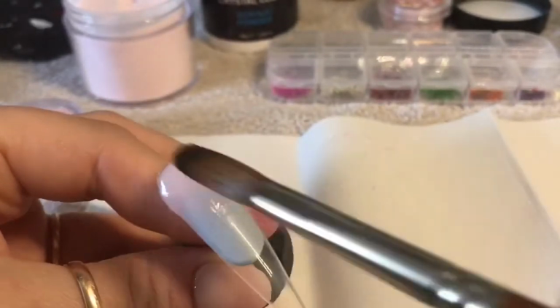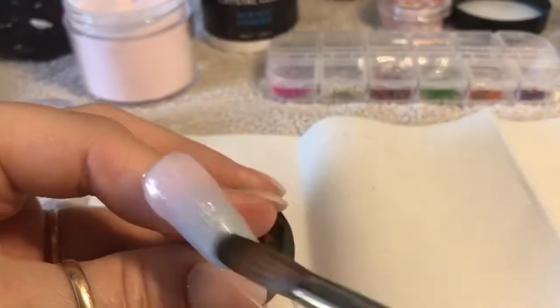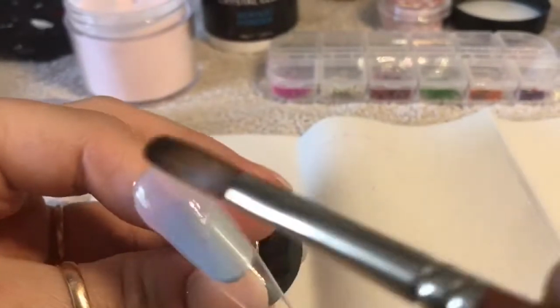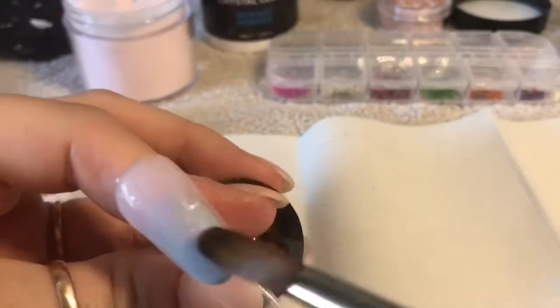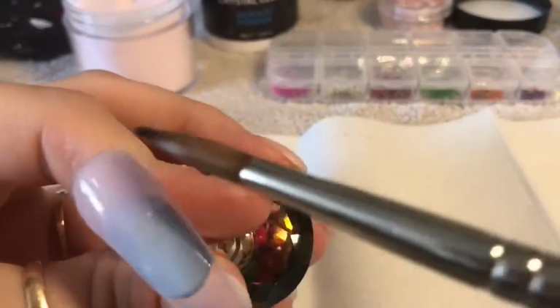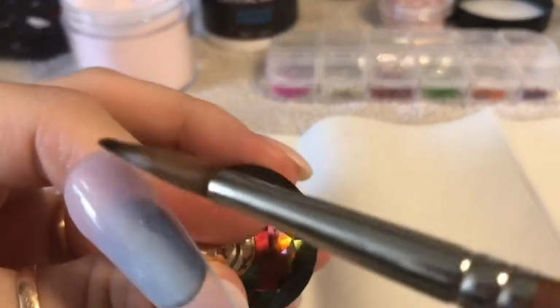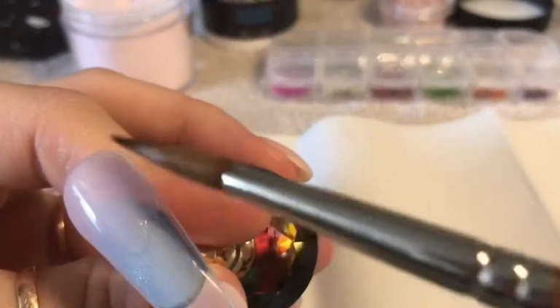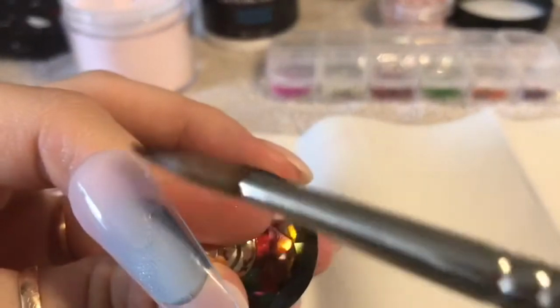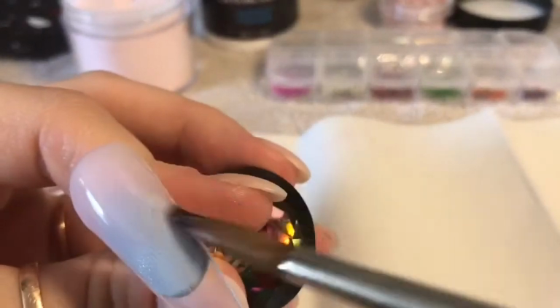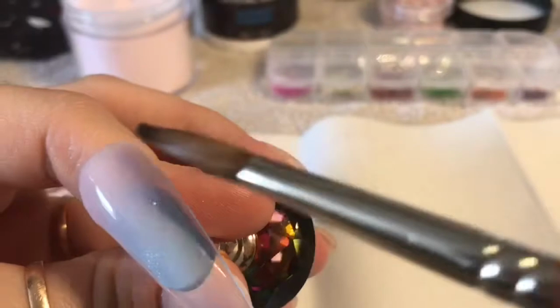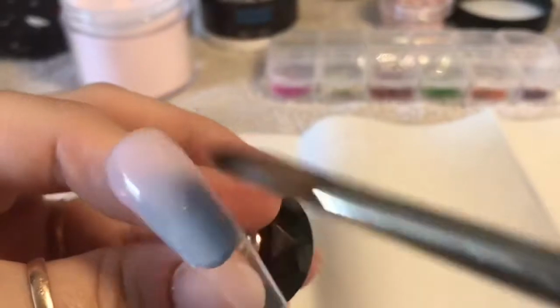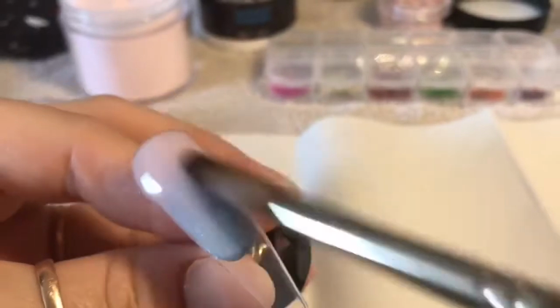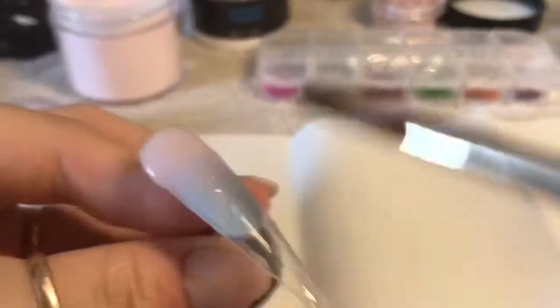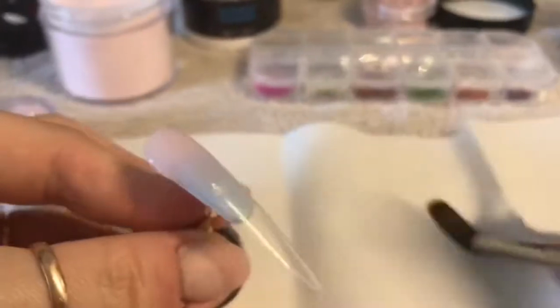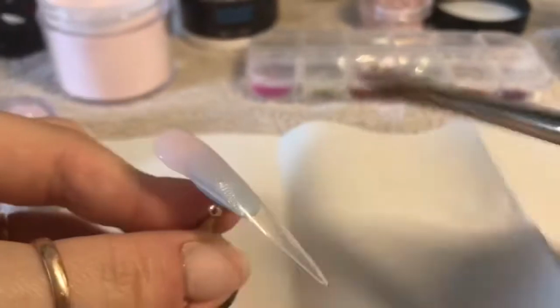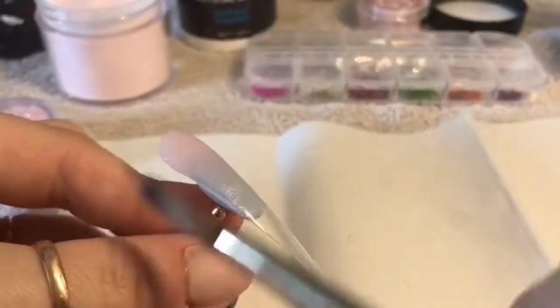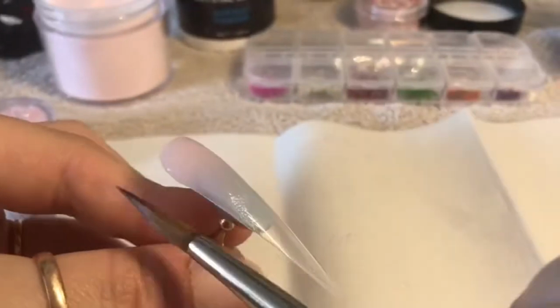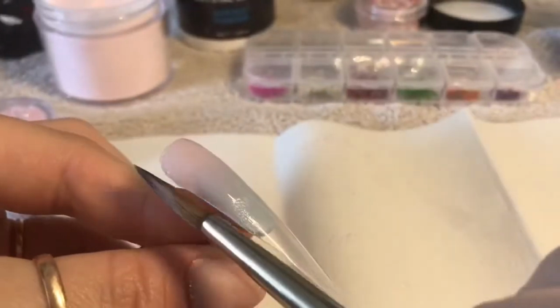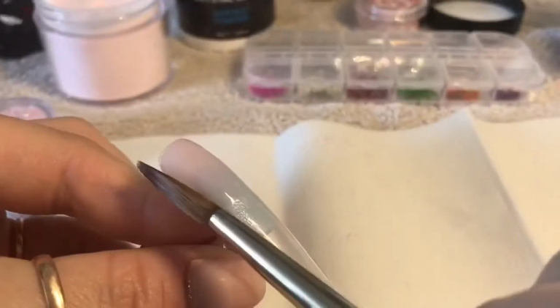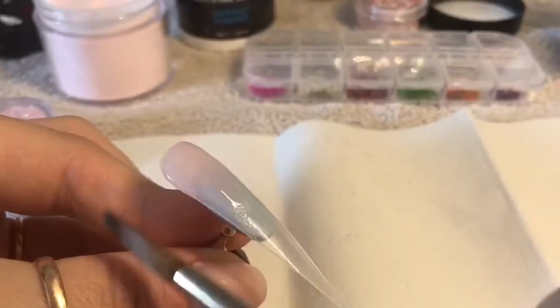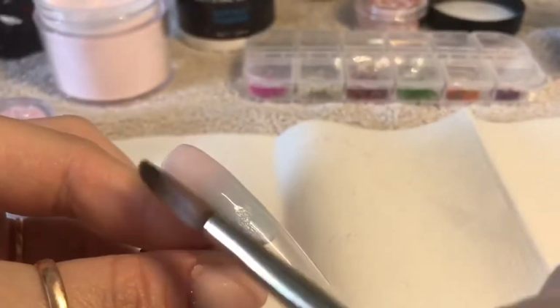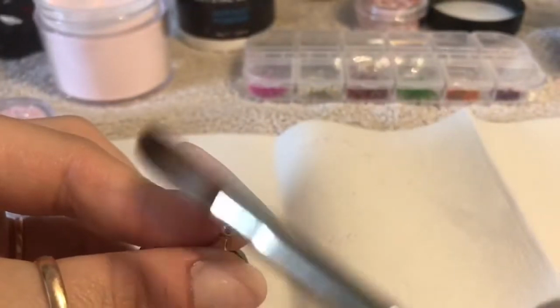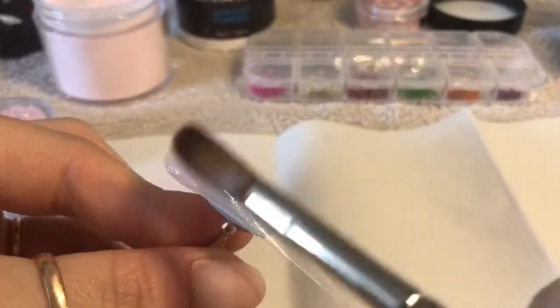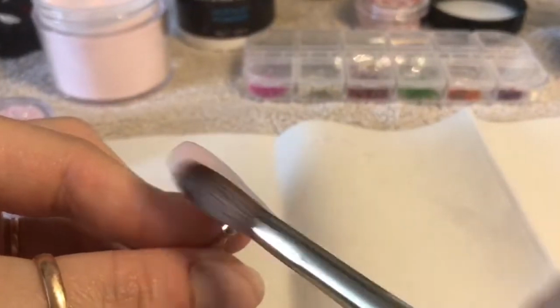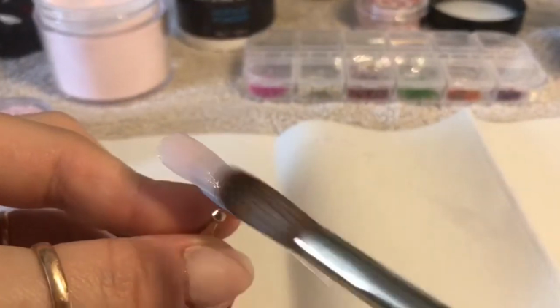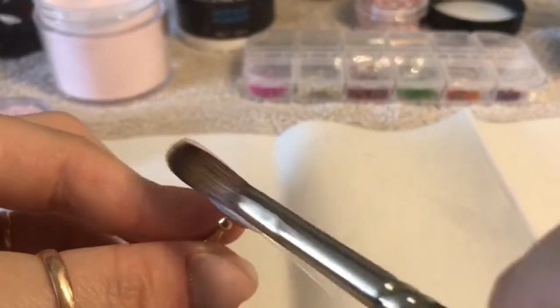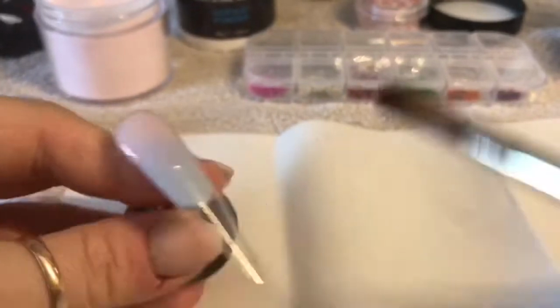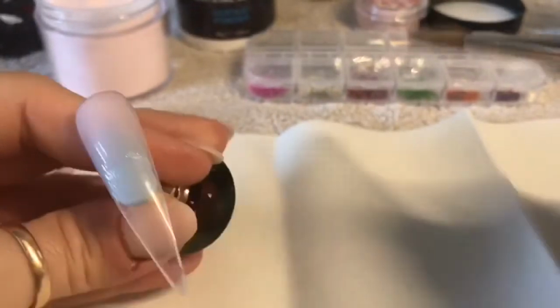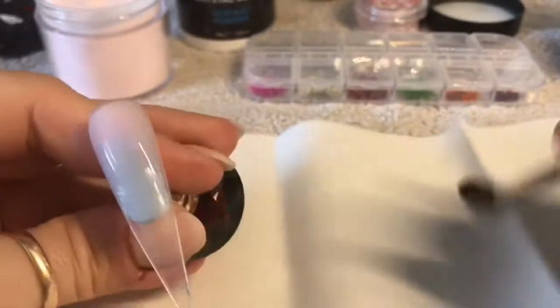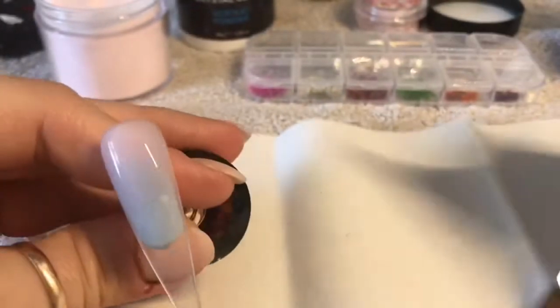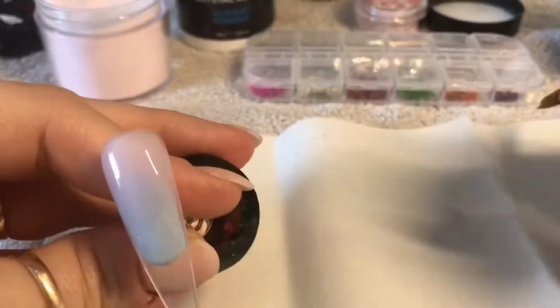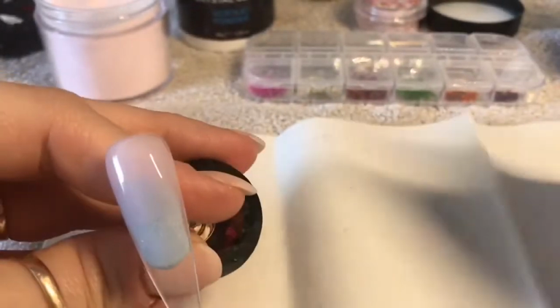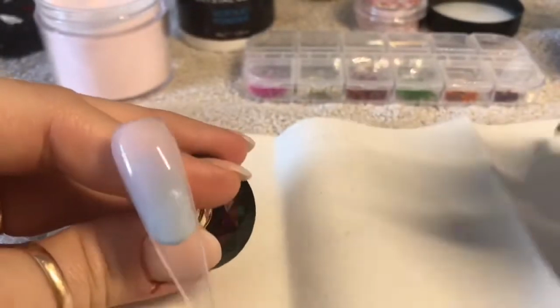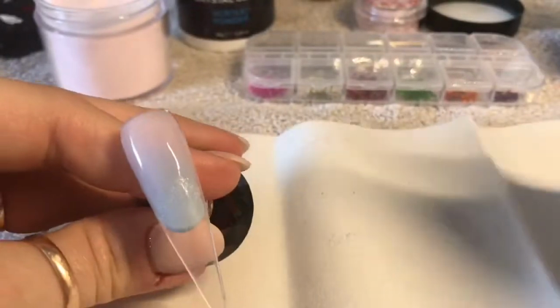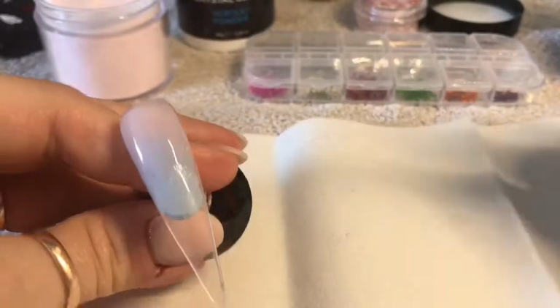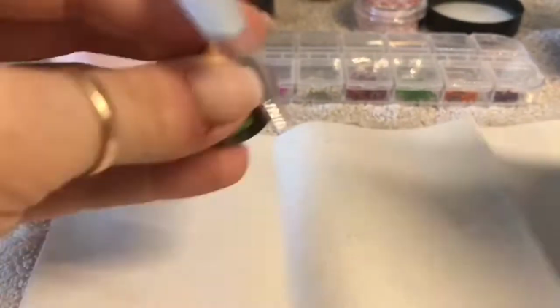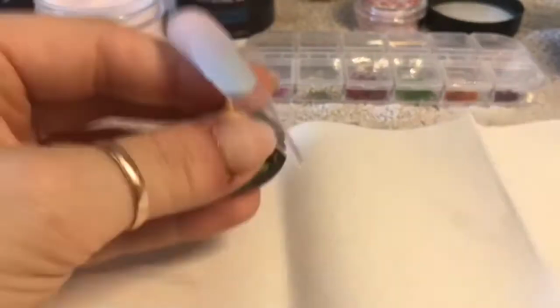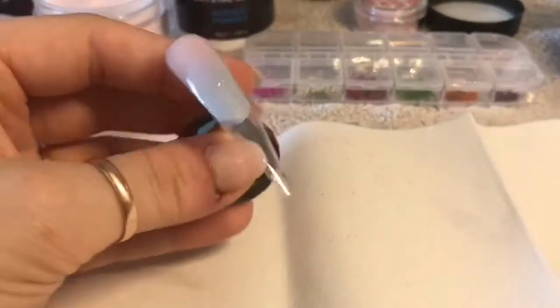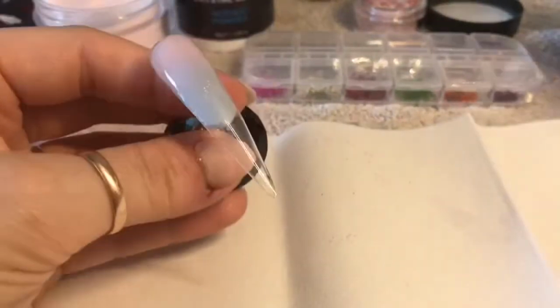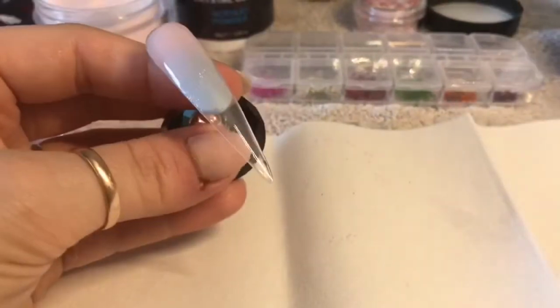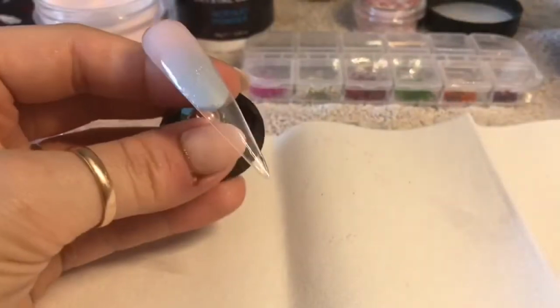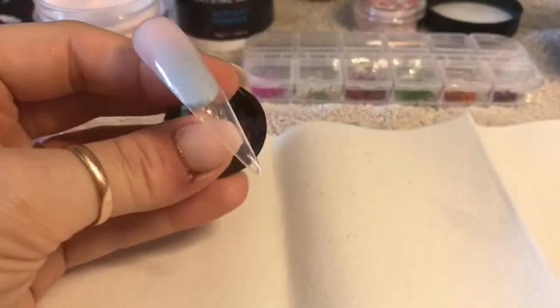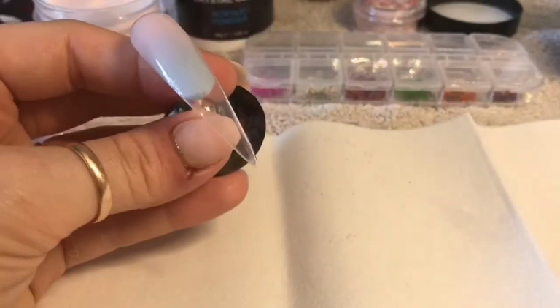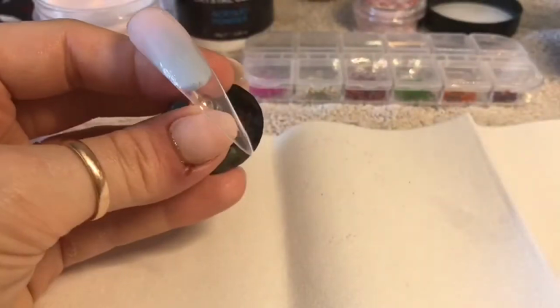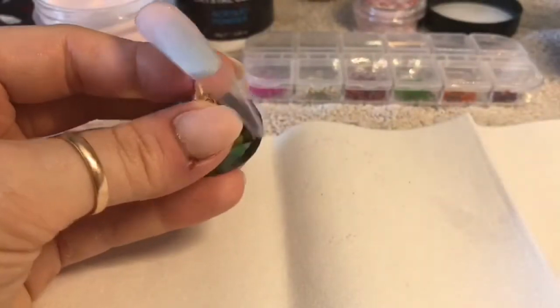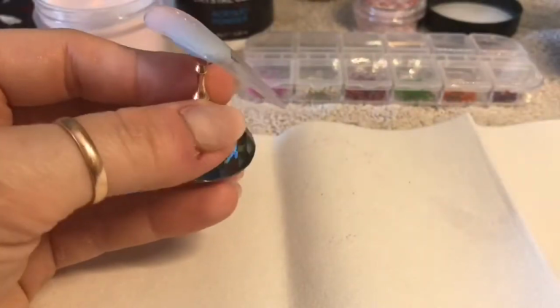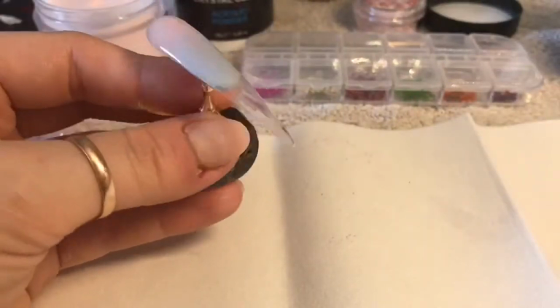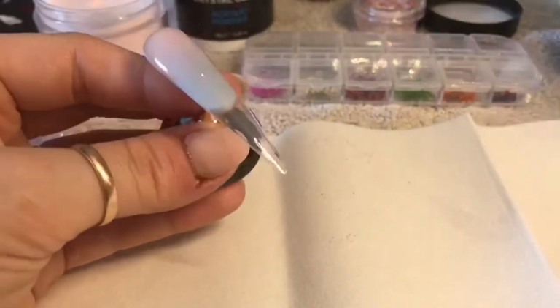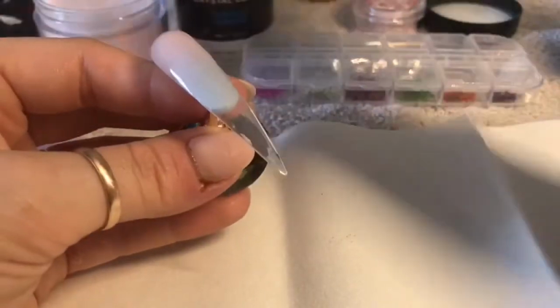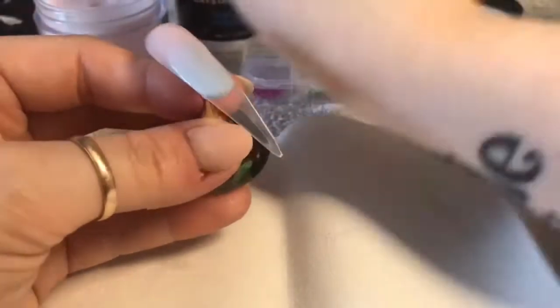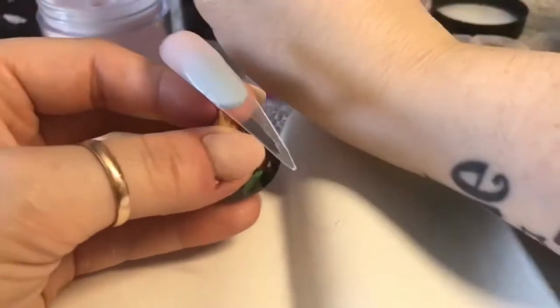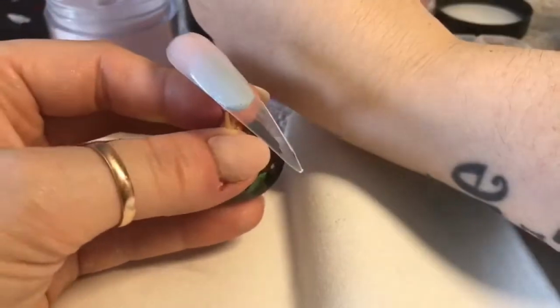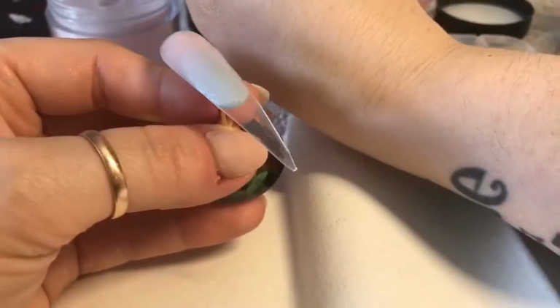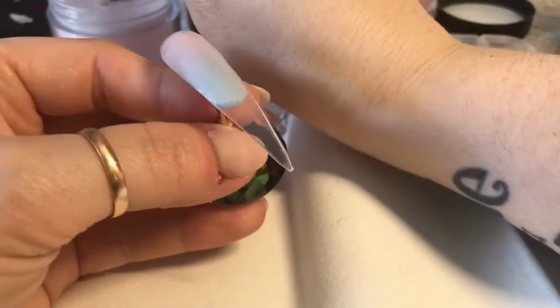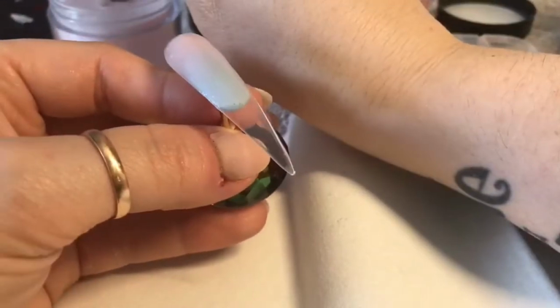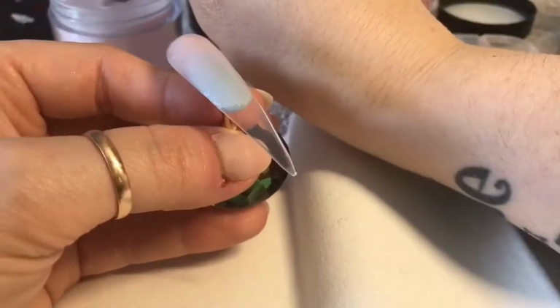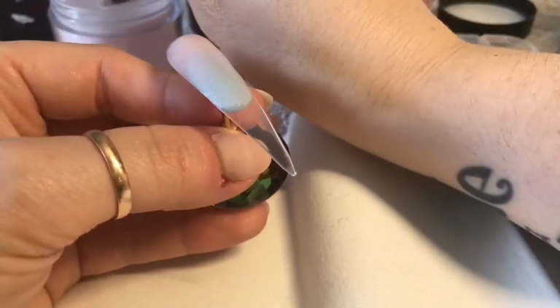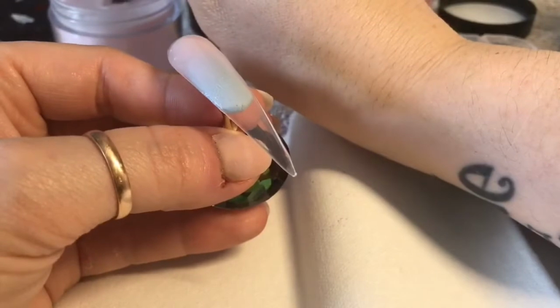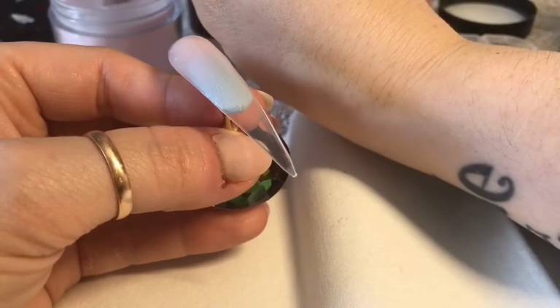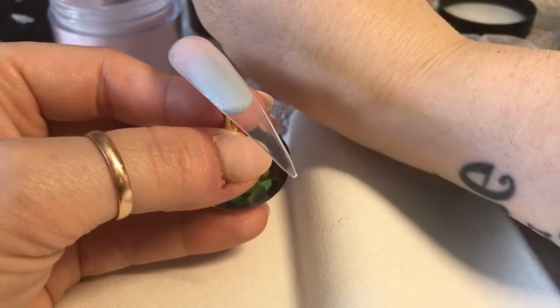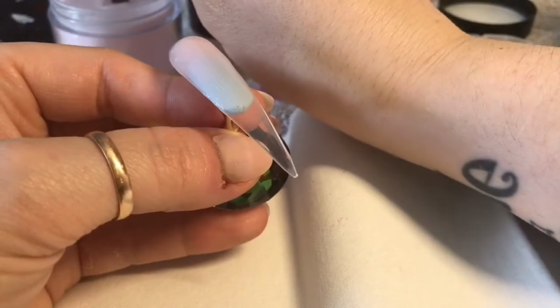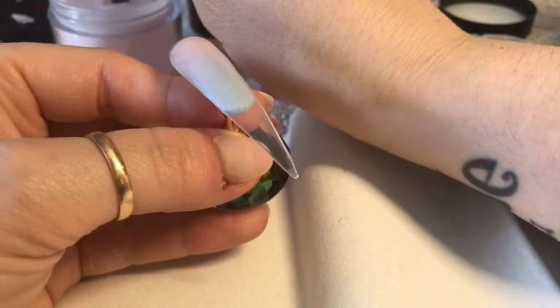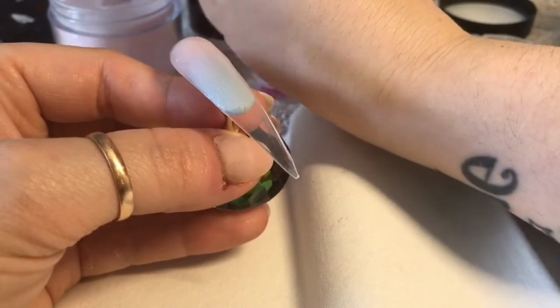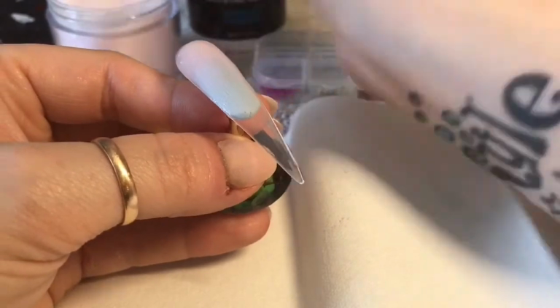The acrylic I'm using here — no, it's not Glam and Glitz — it's Team Gorgeous Cream Soda.